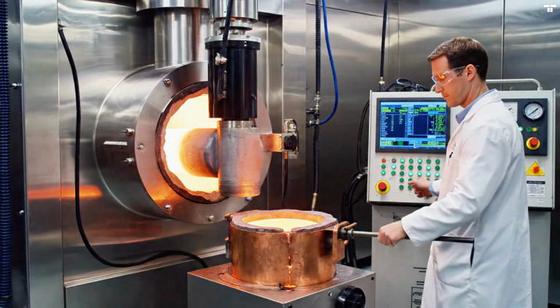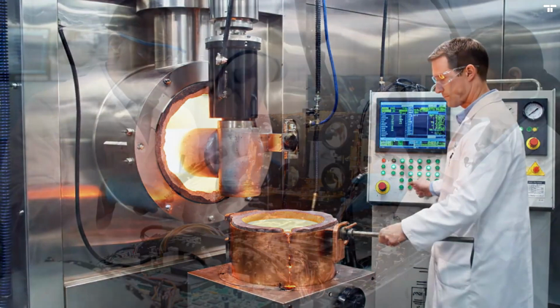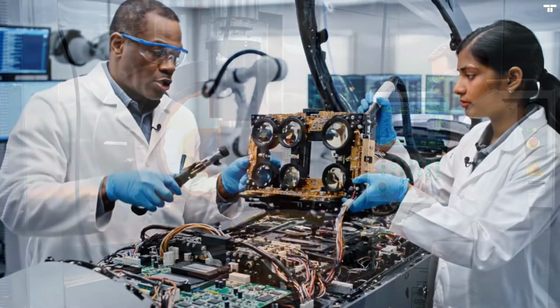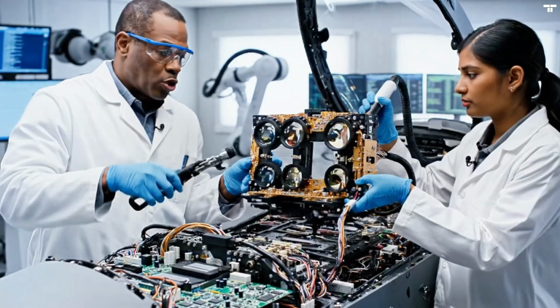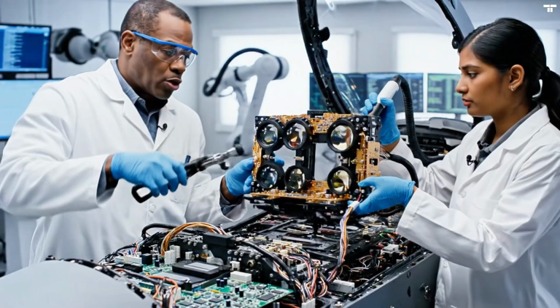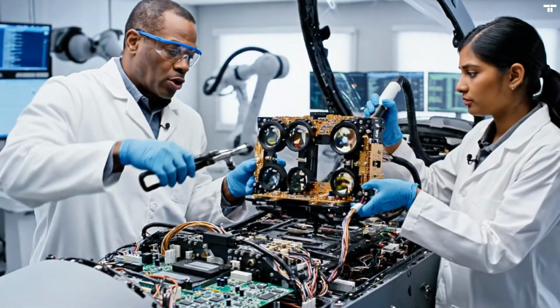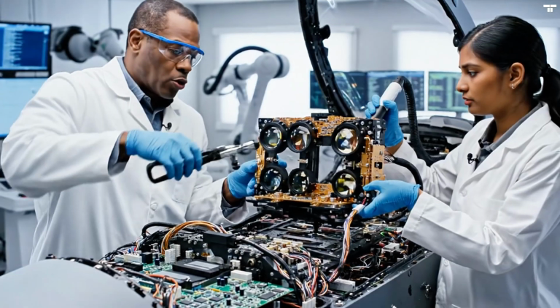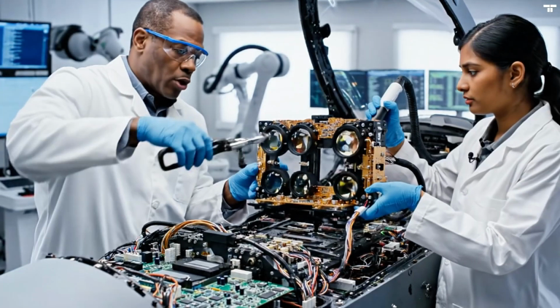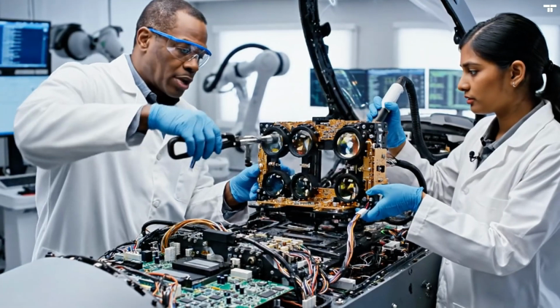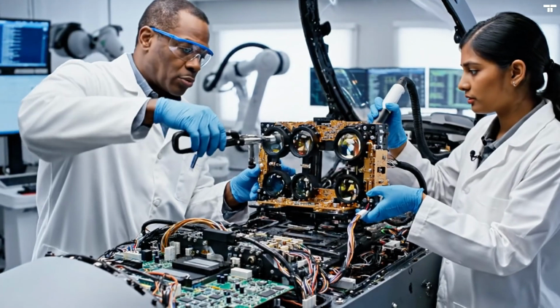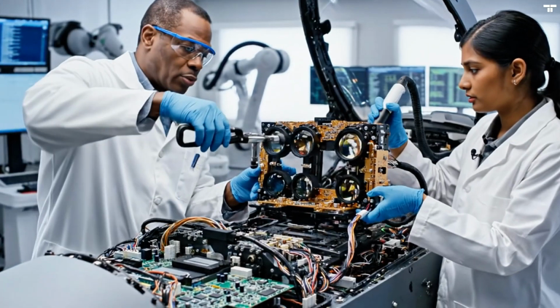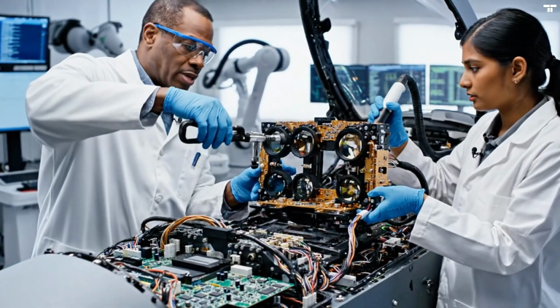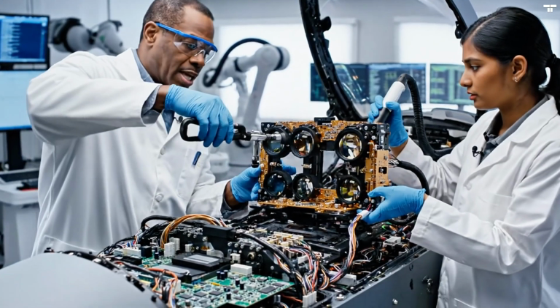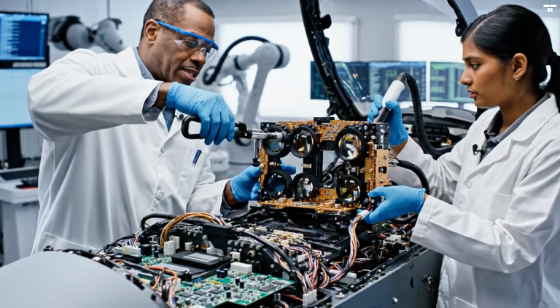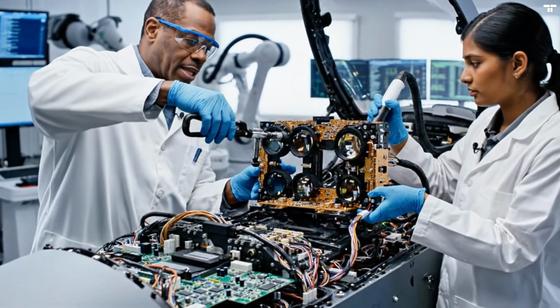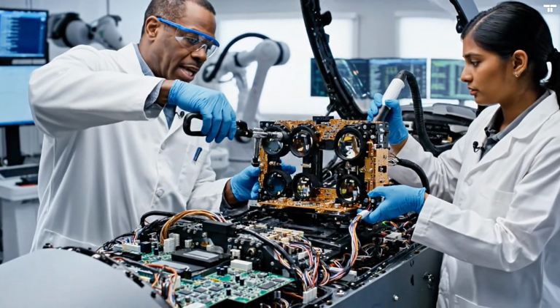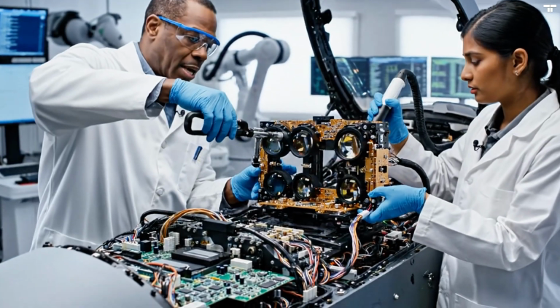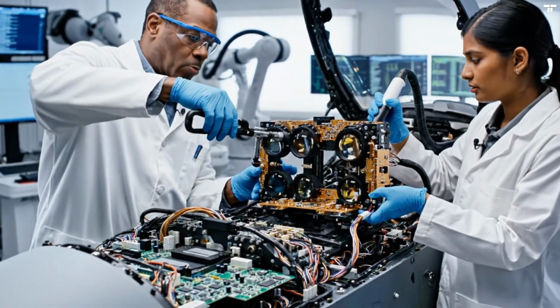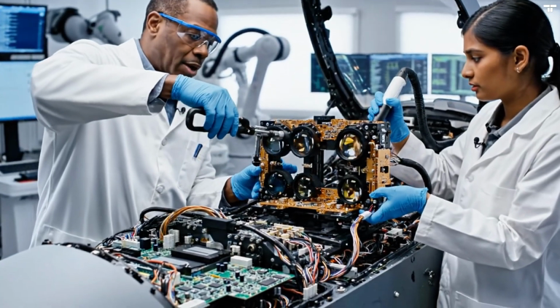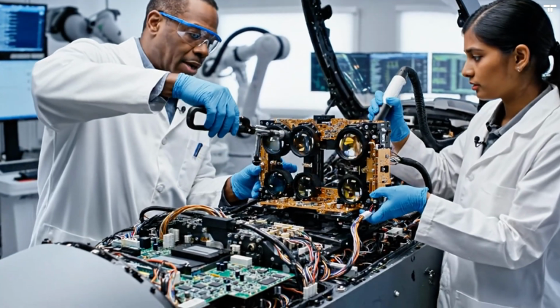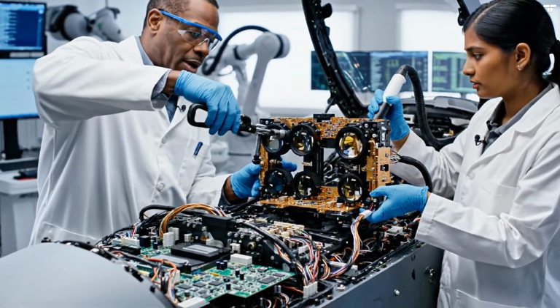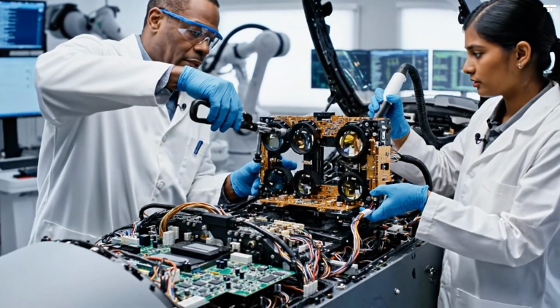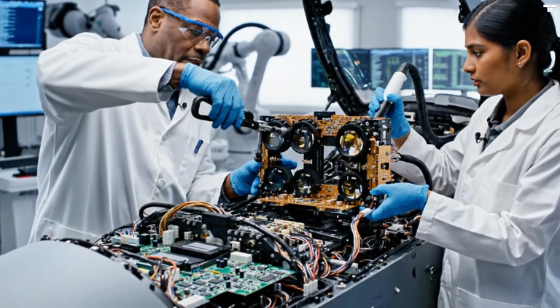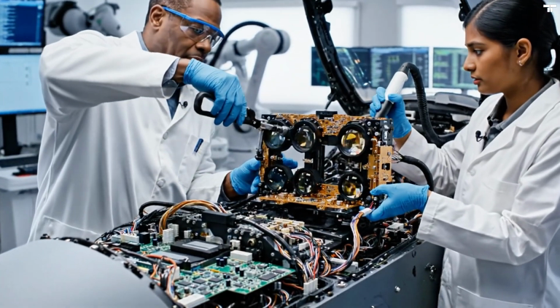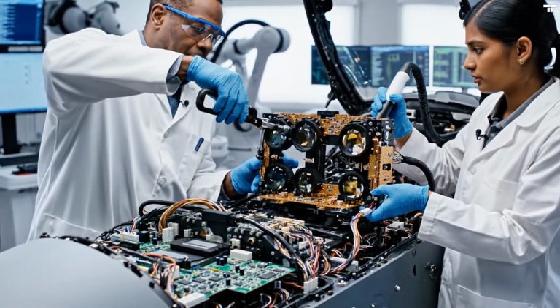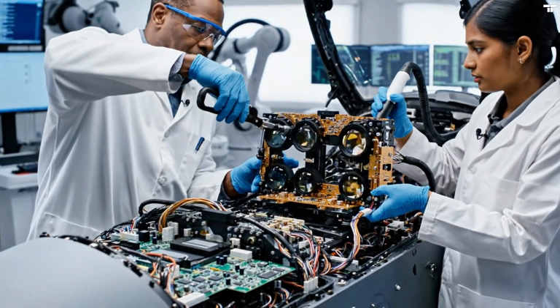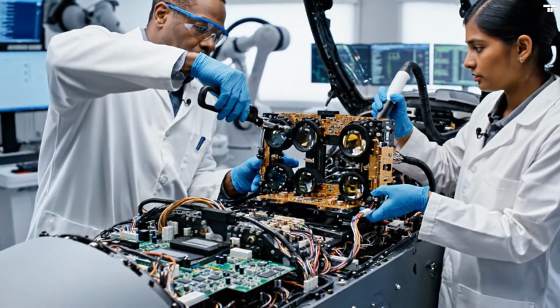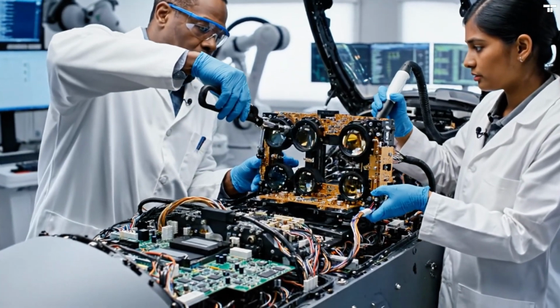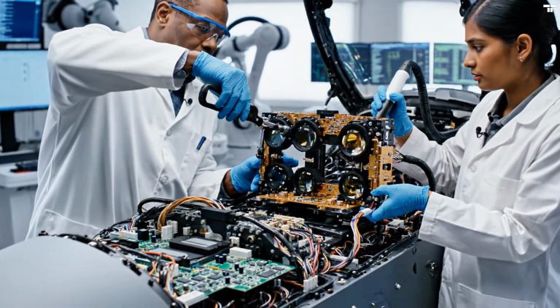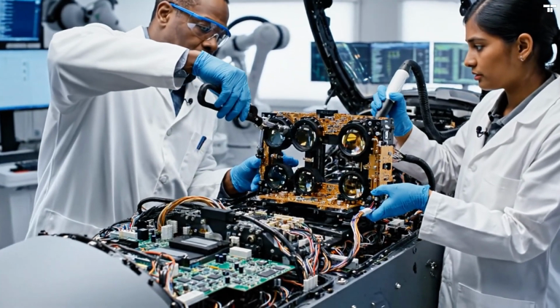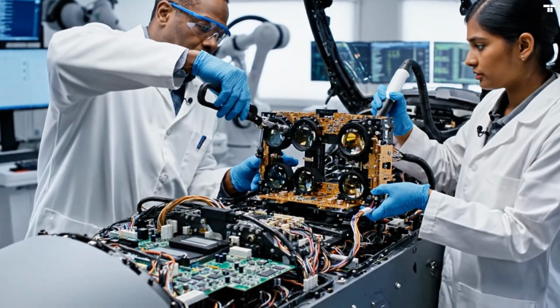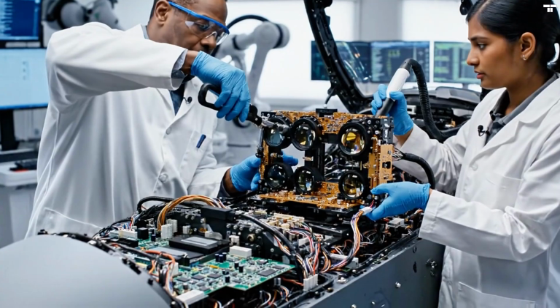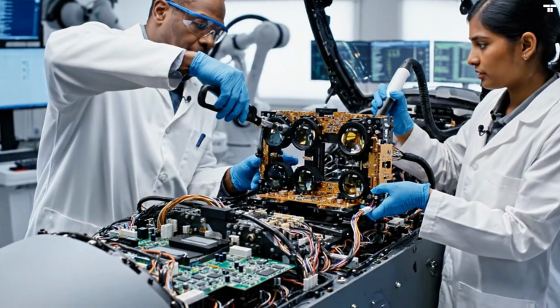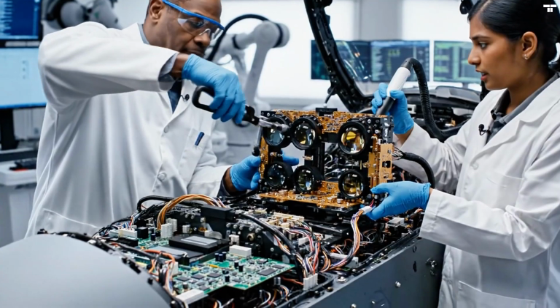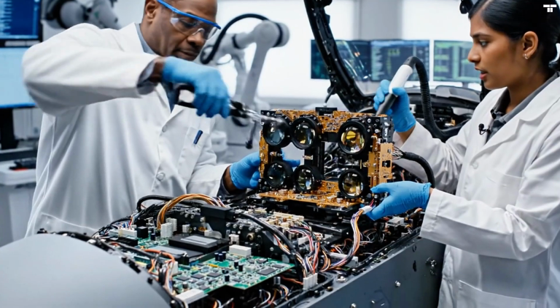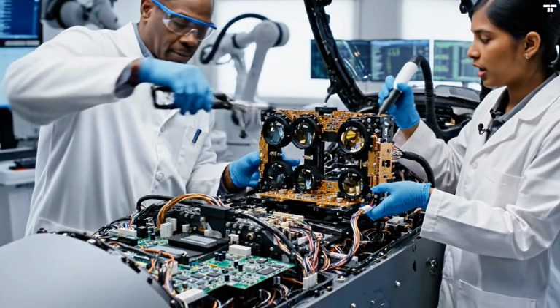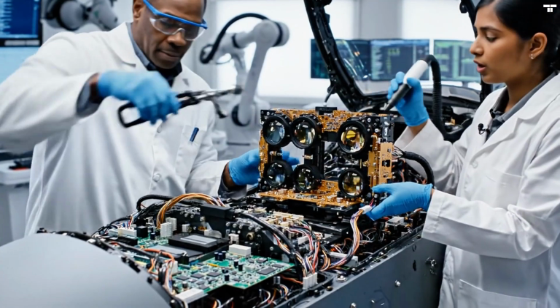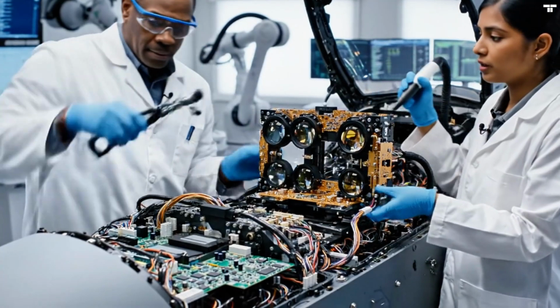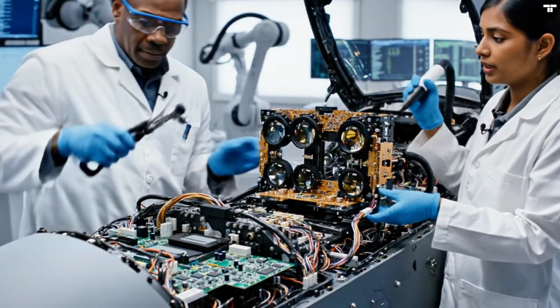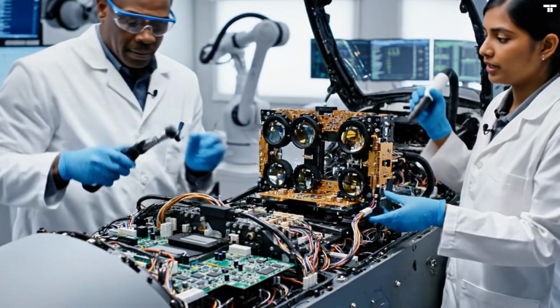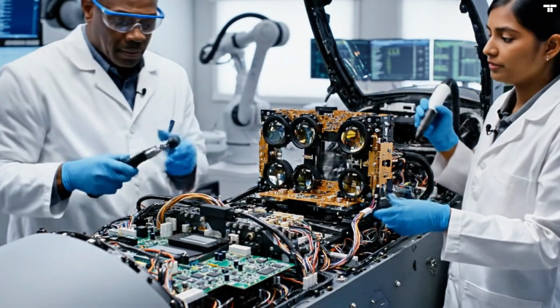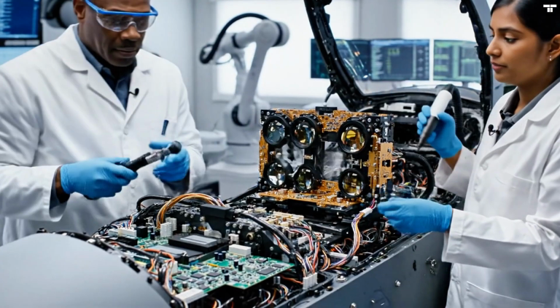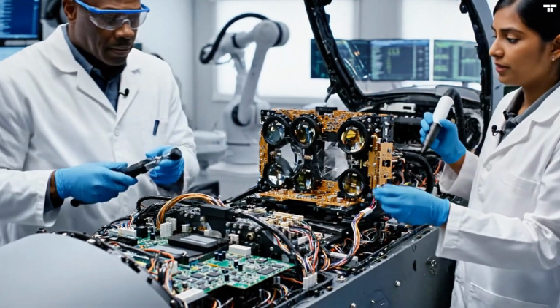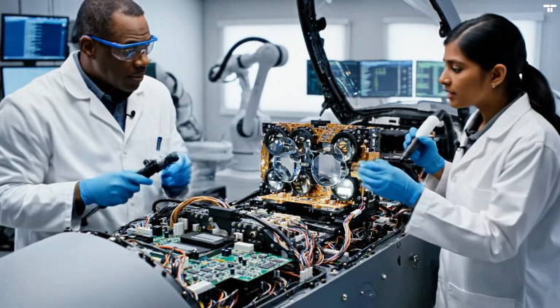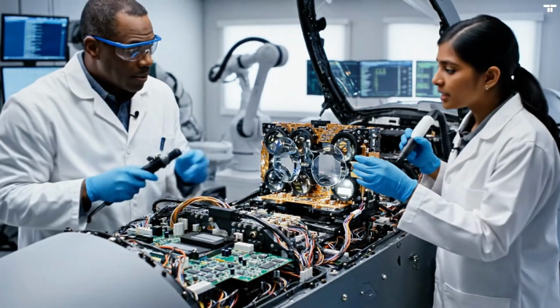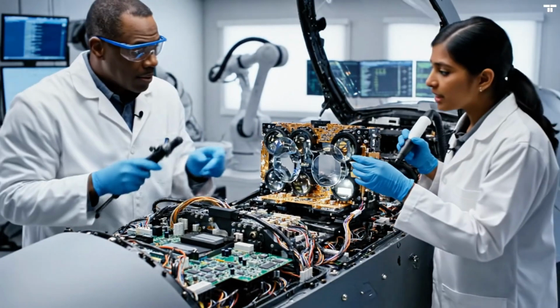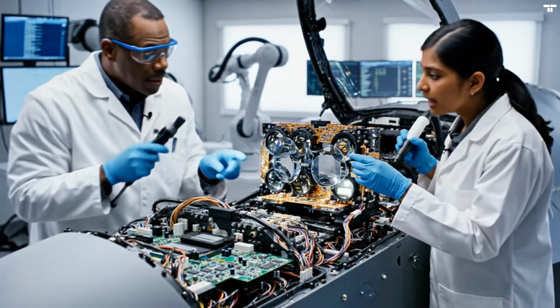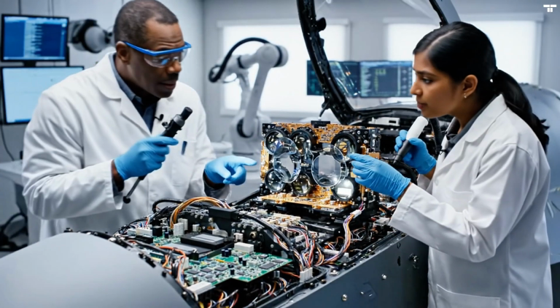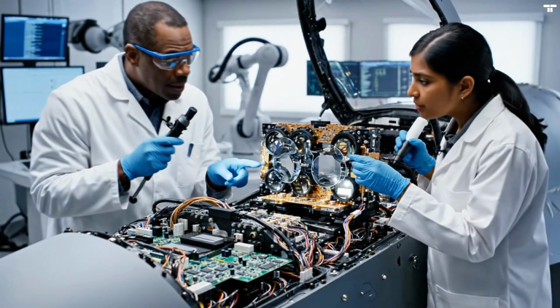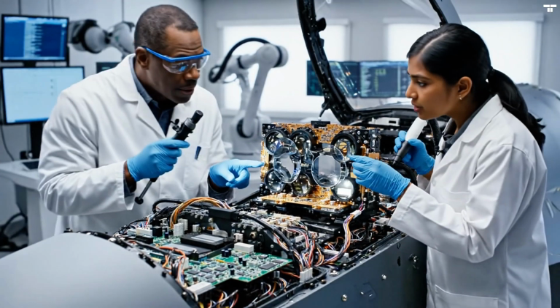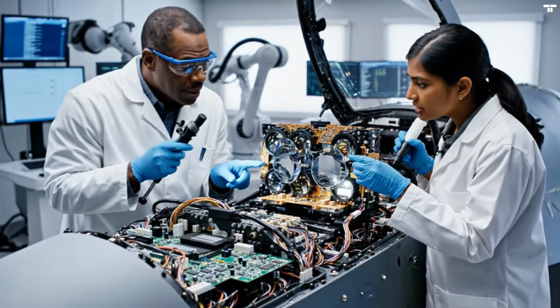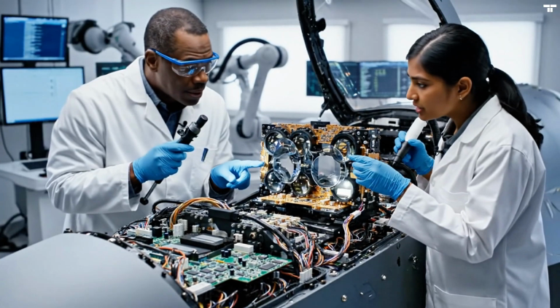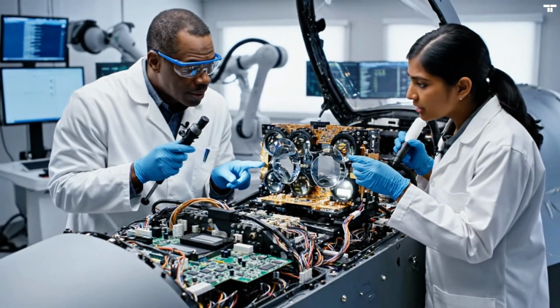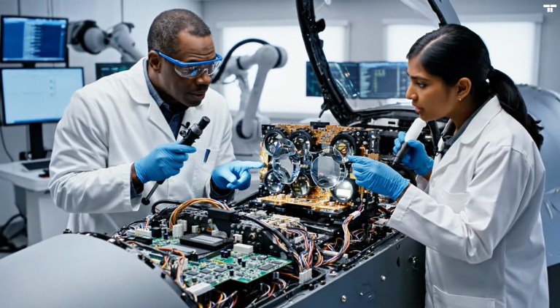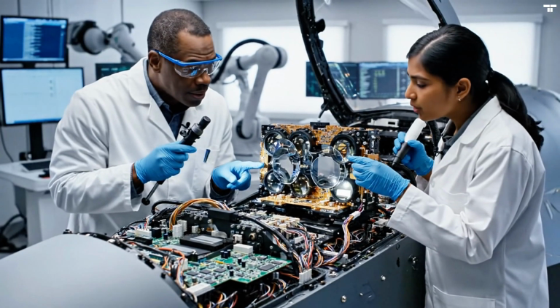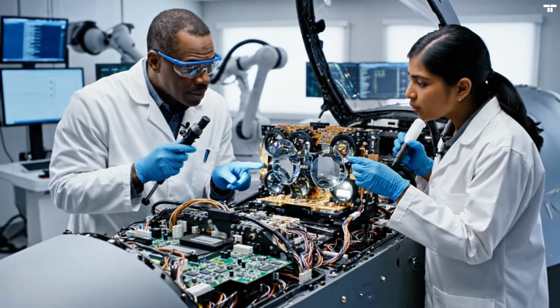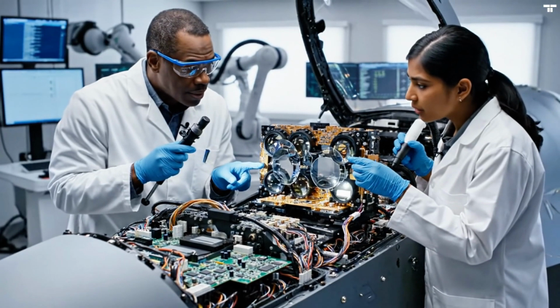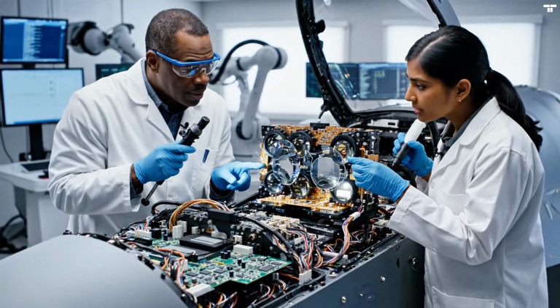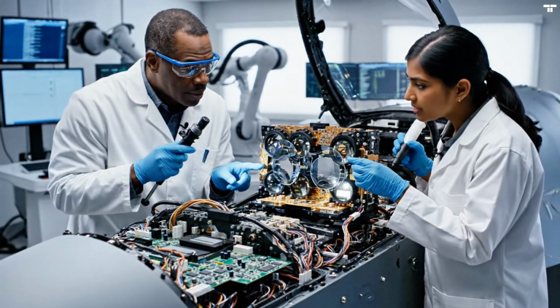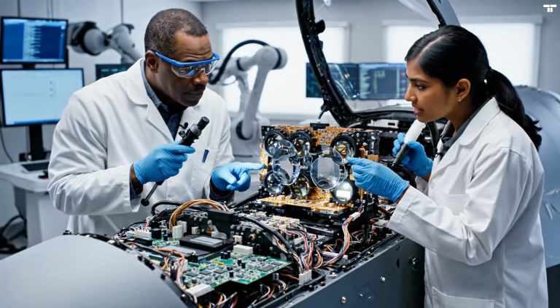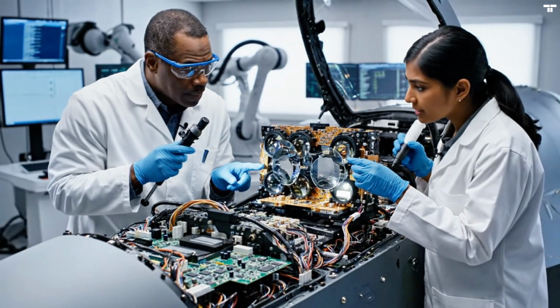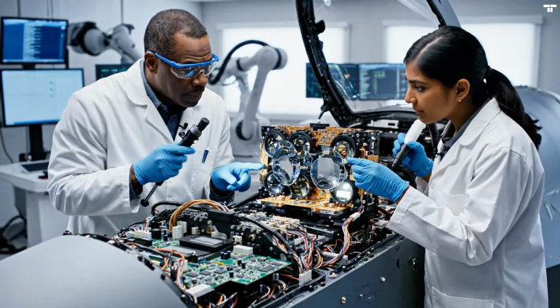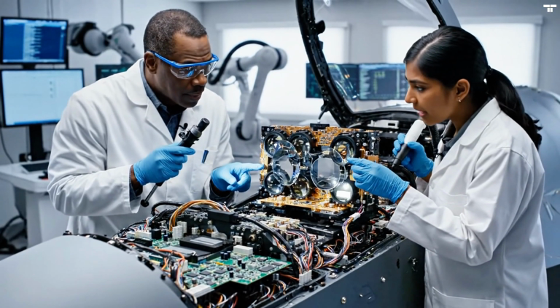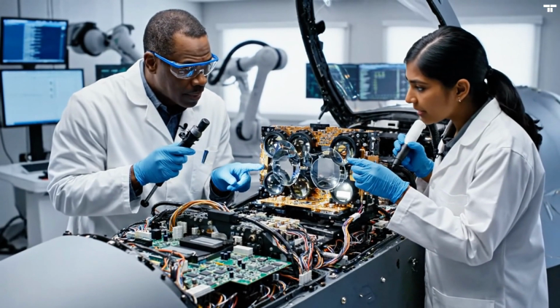Ensure the torque is precisely calibrated on this connection point. Agreed. The alignment looks good according to the schematic.